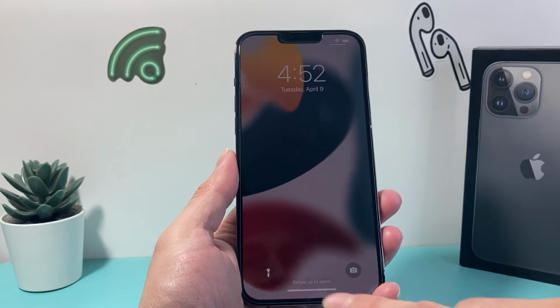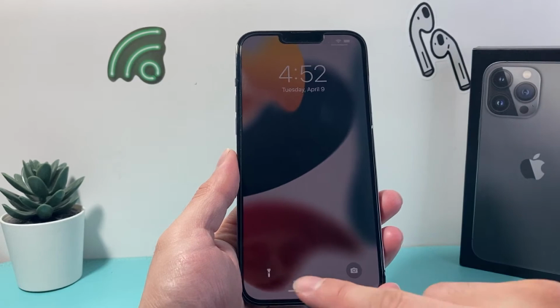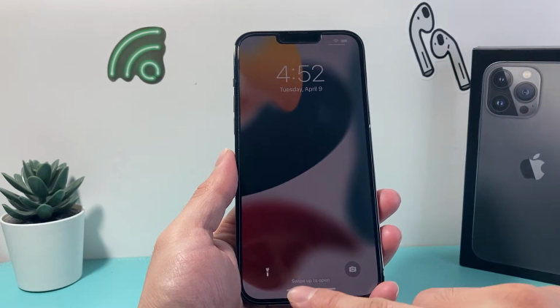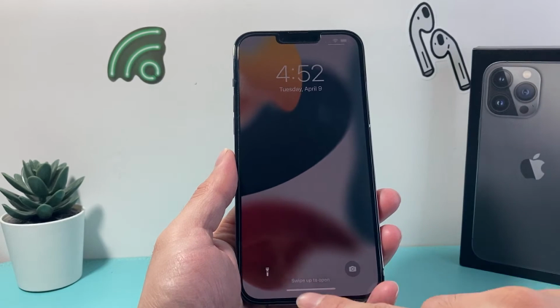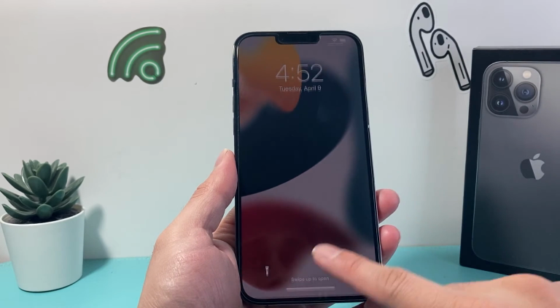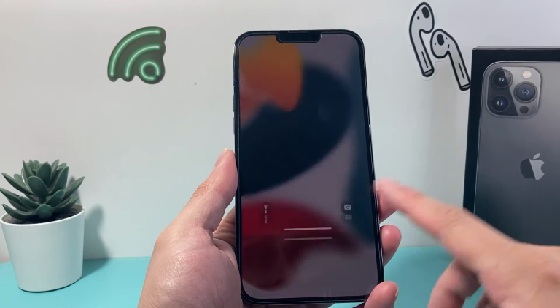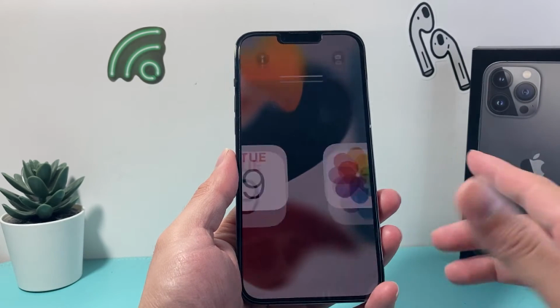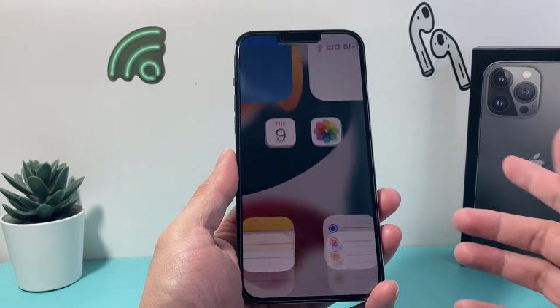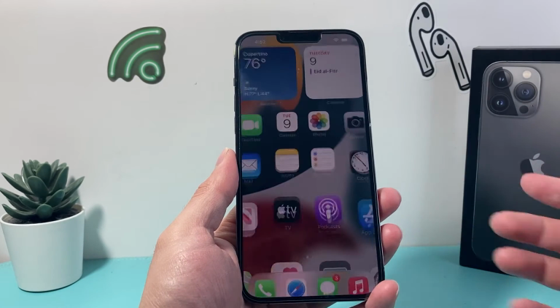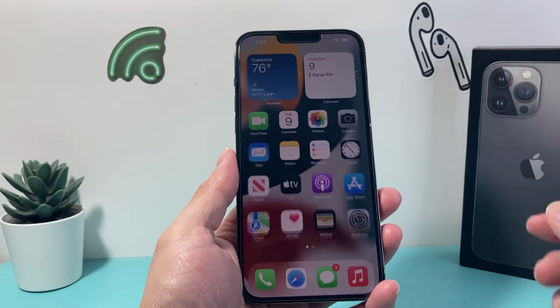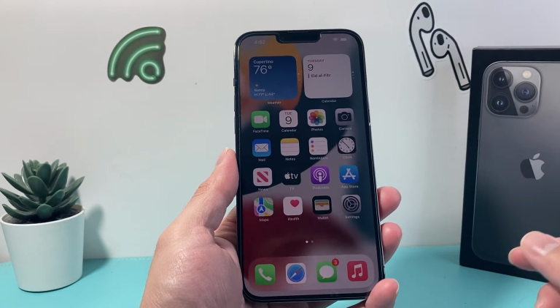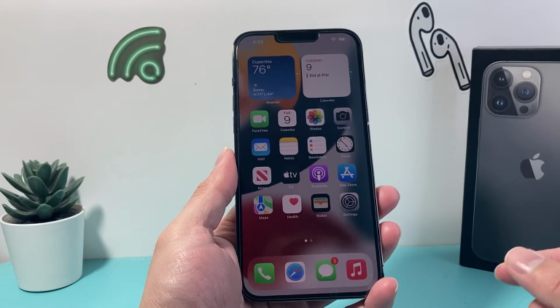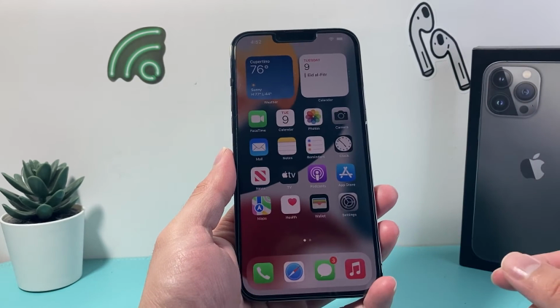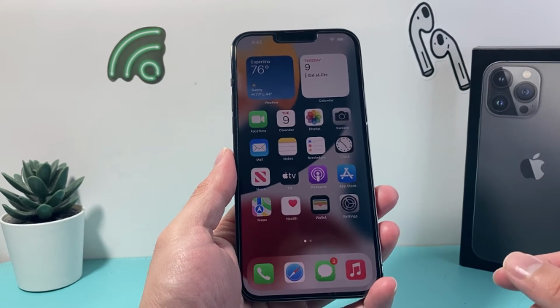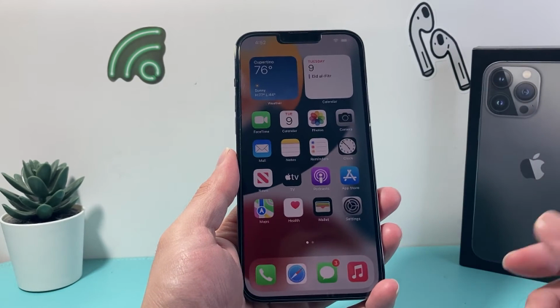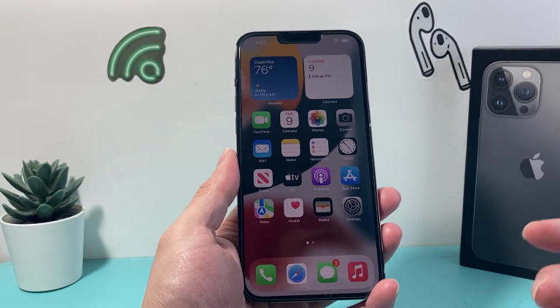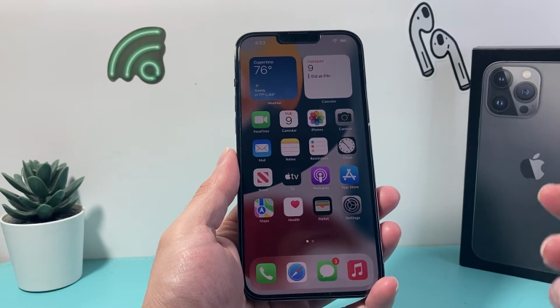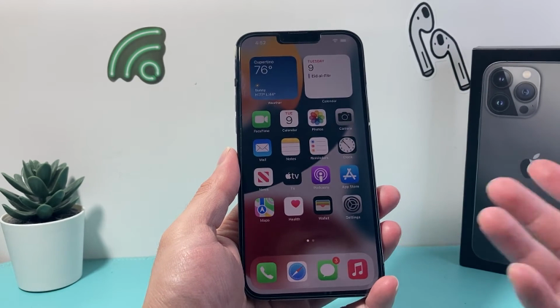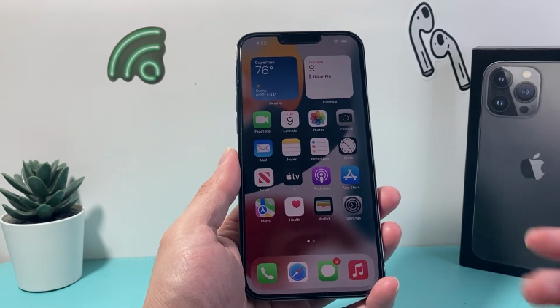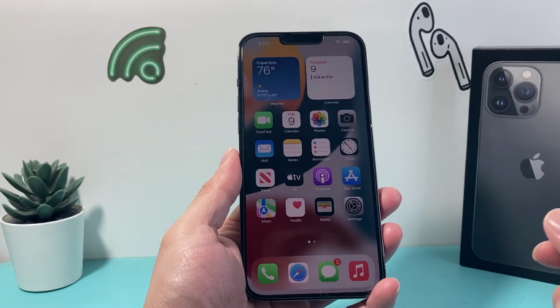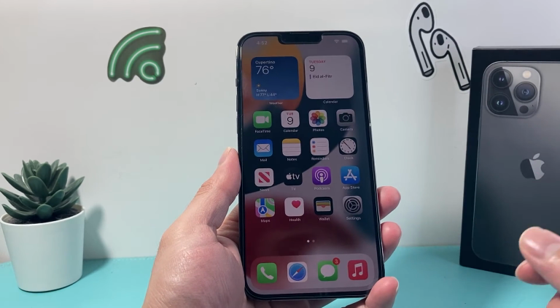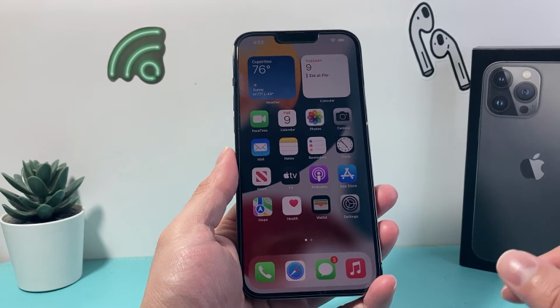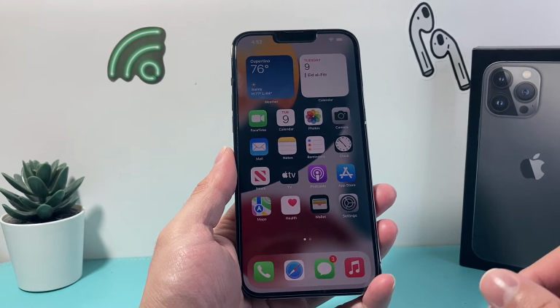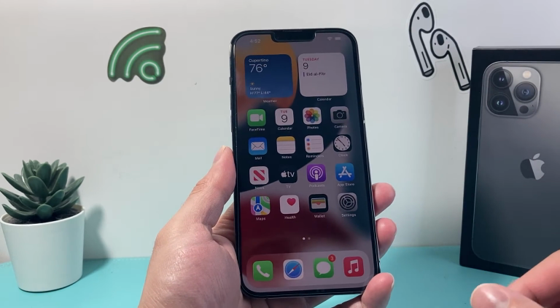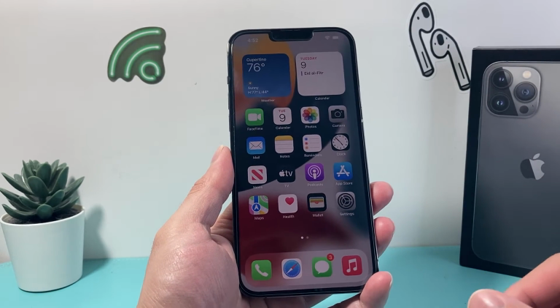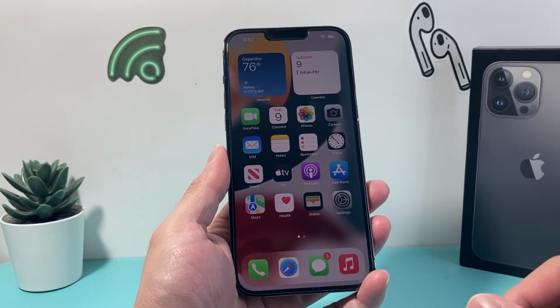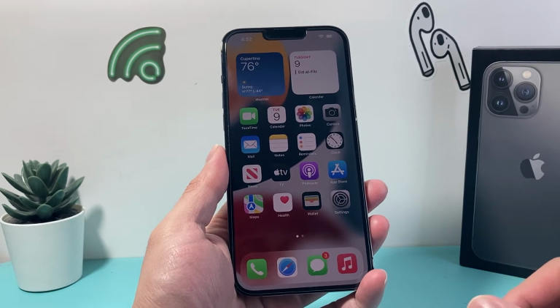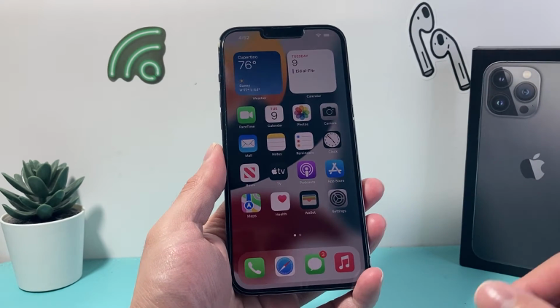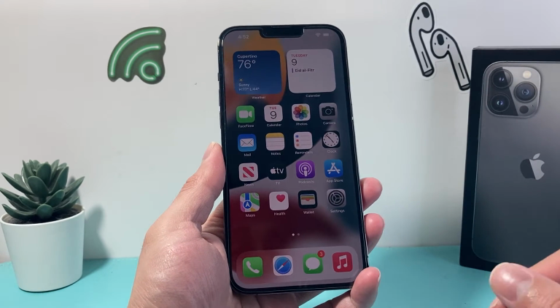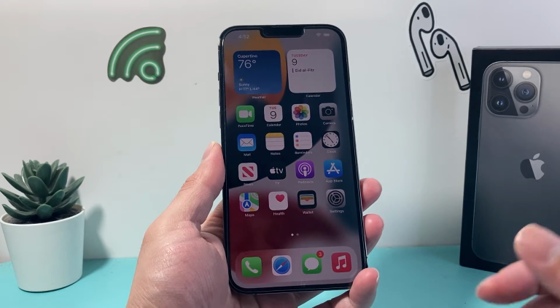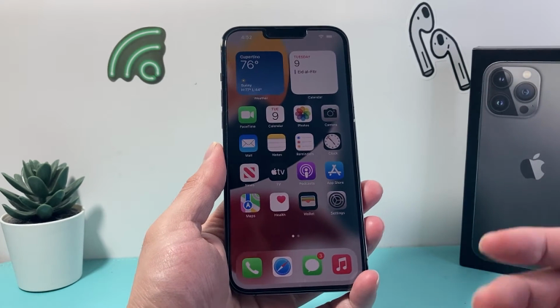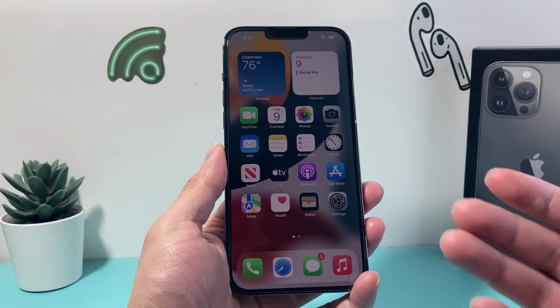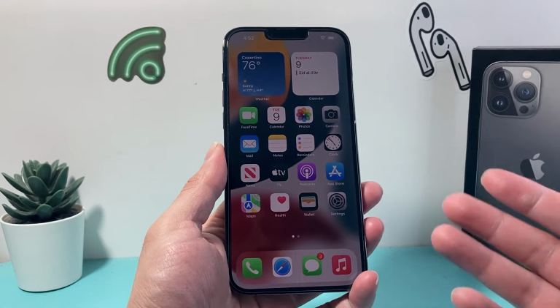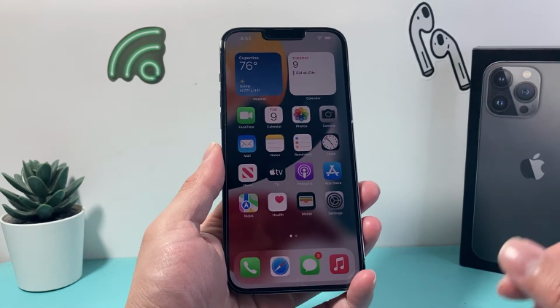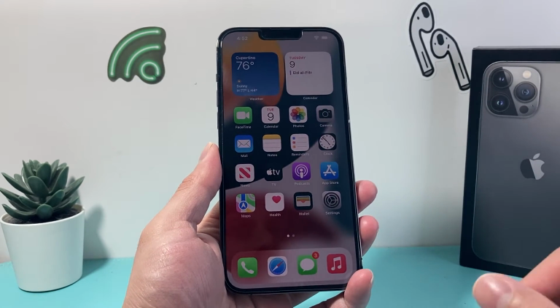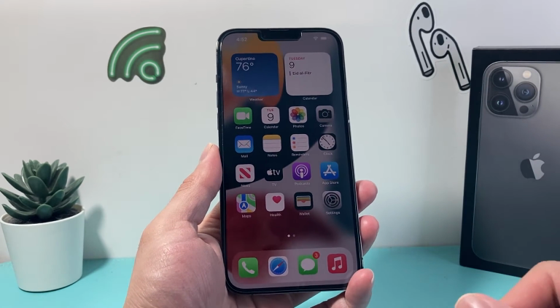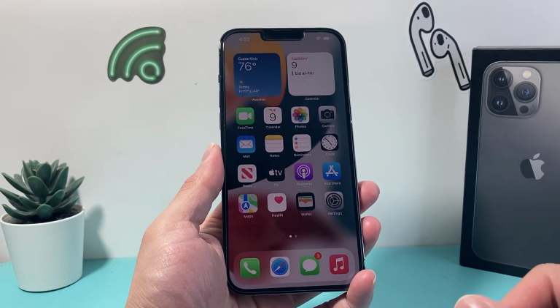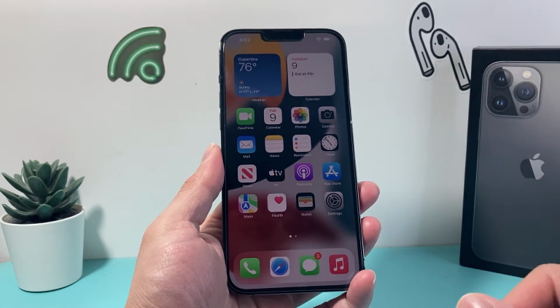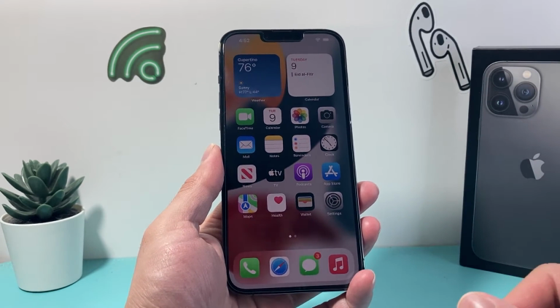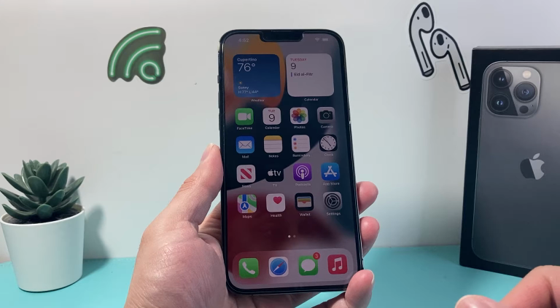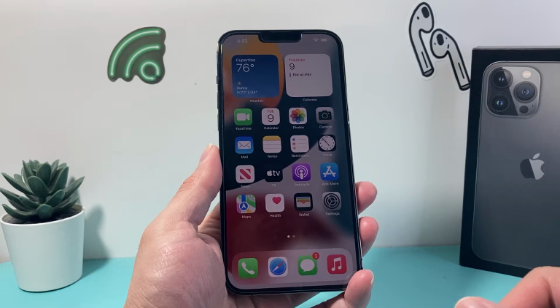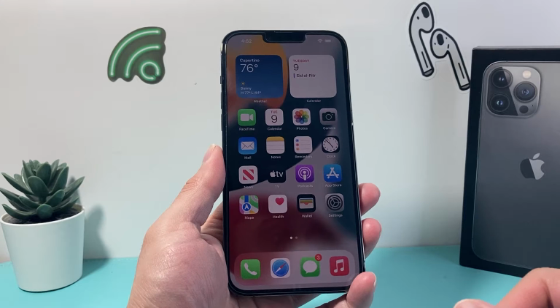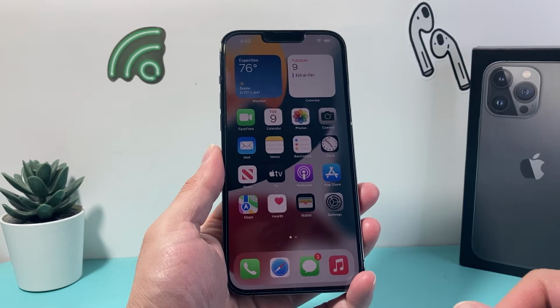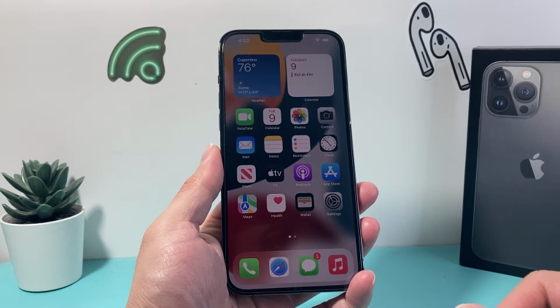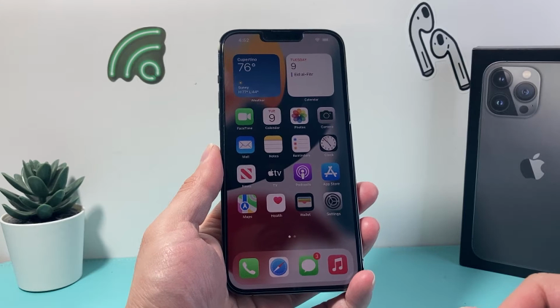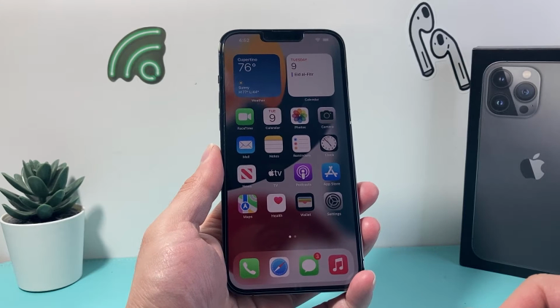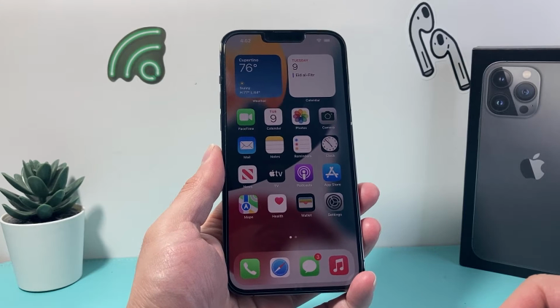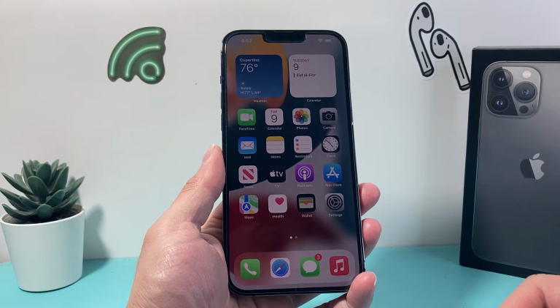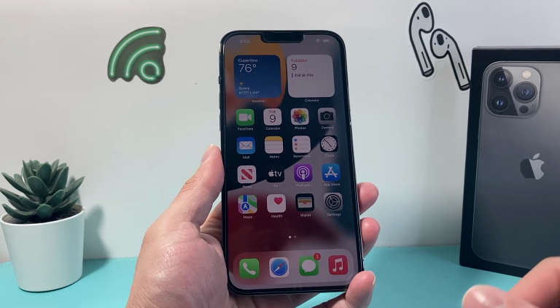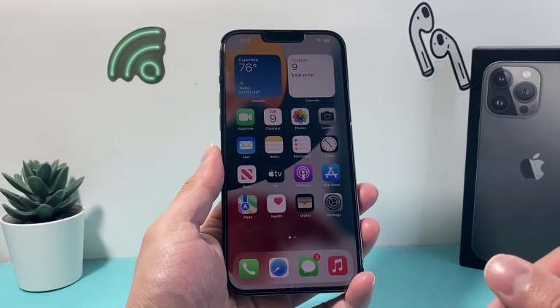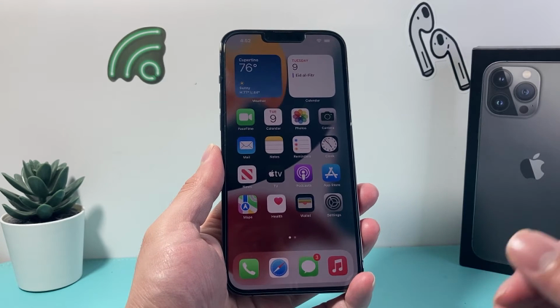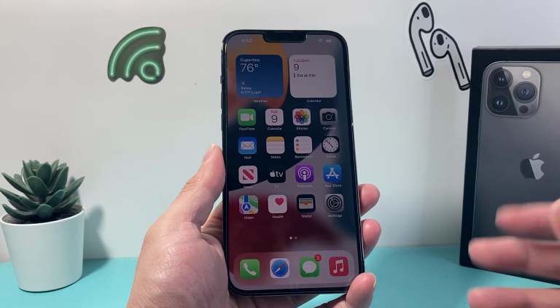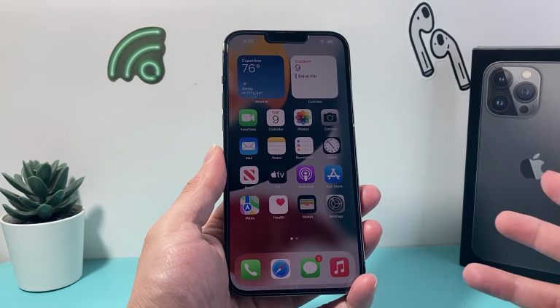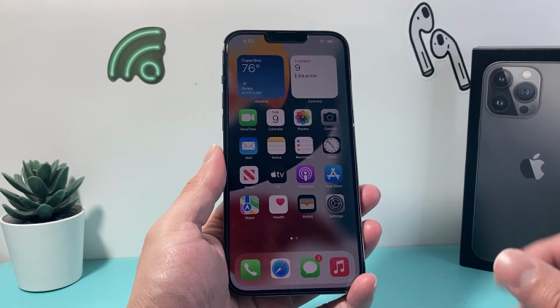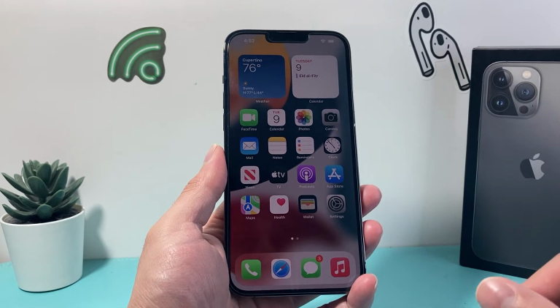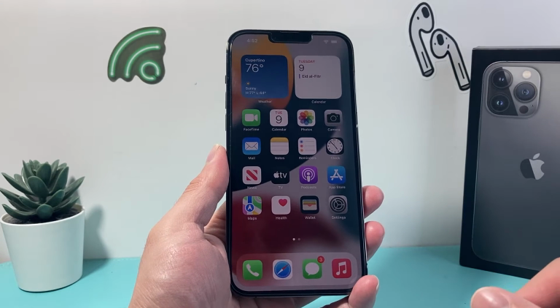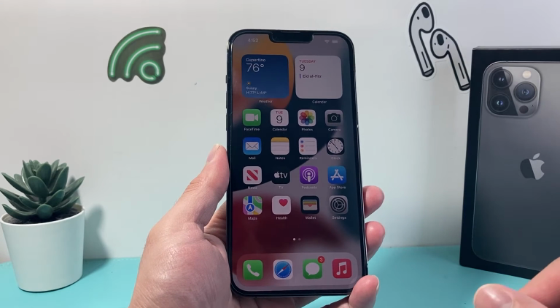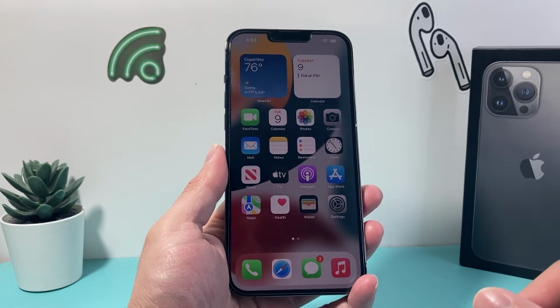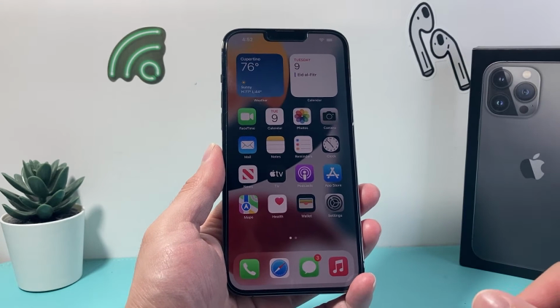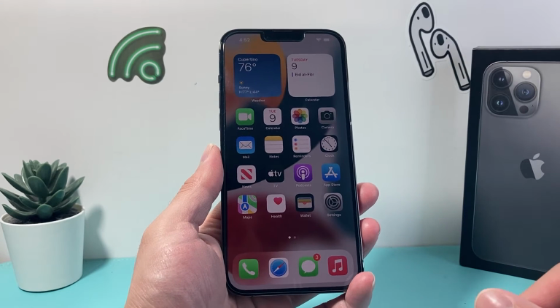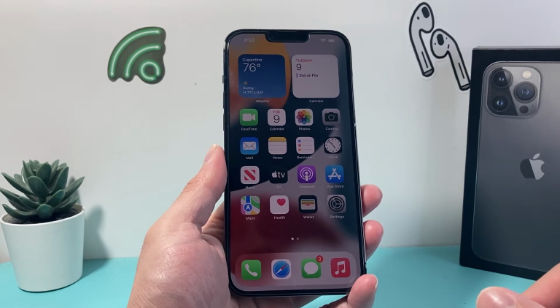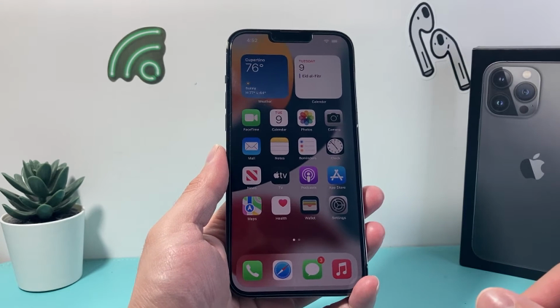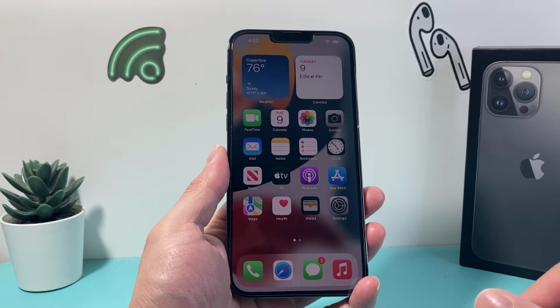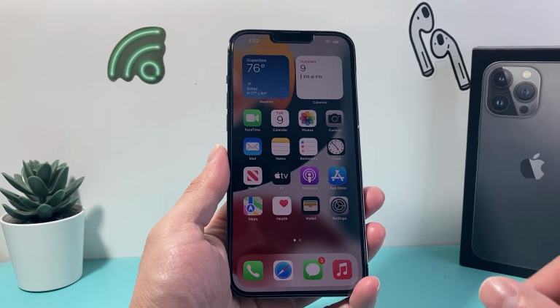Hey guys, it's TechnoMetro with a video for you today. We're going to show you how to hard reset your iPhone 13 Pro Max on the latest iOS version.